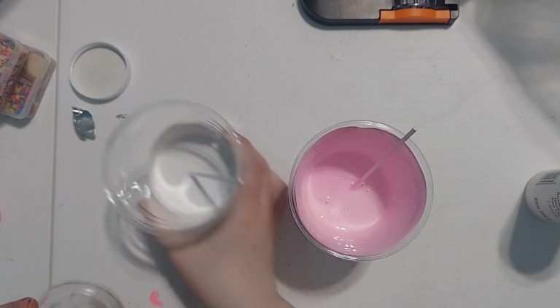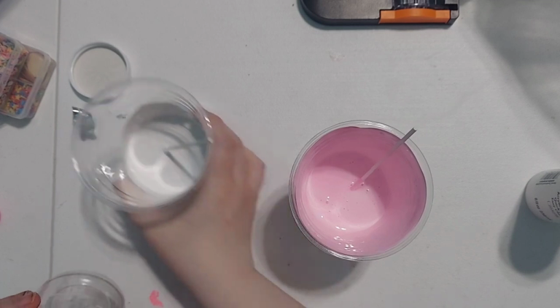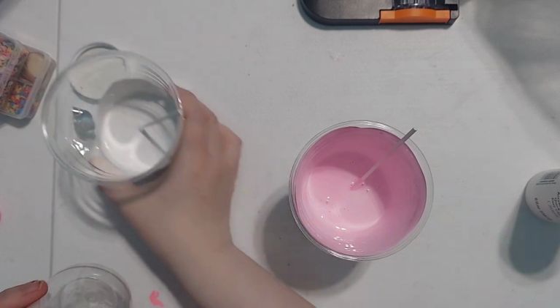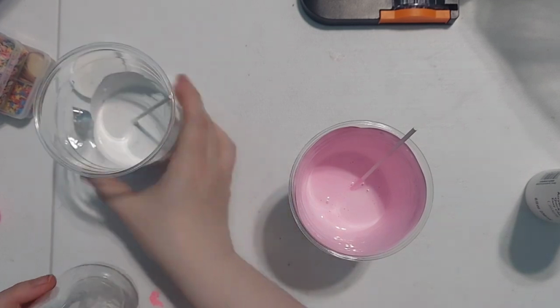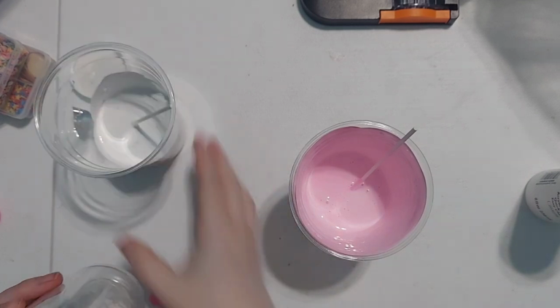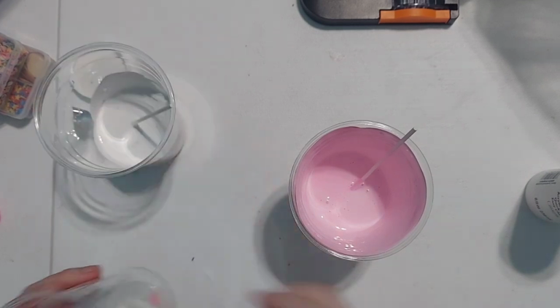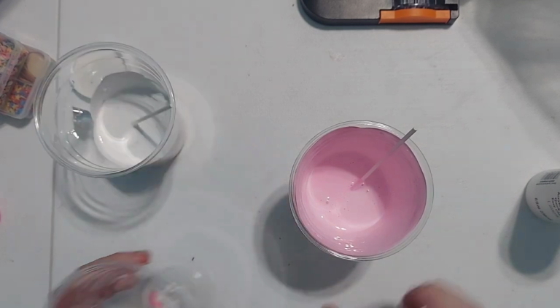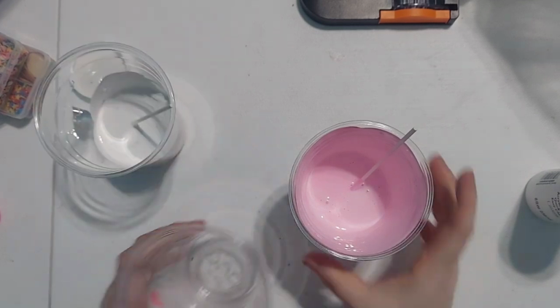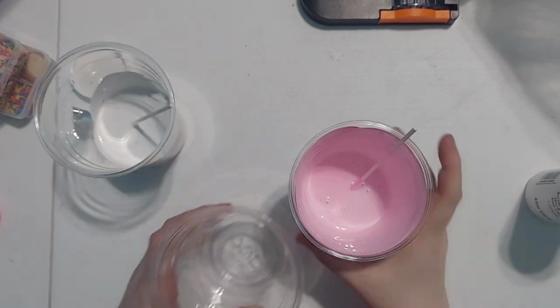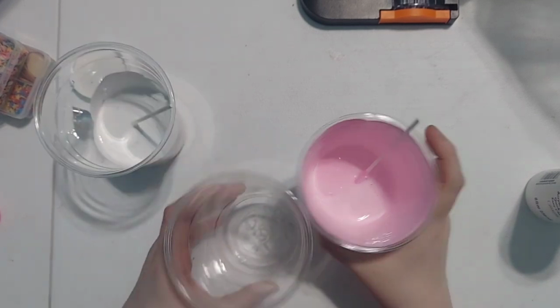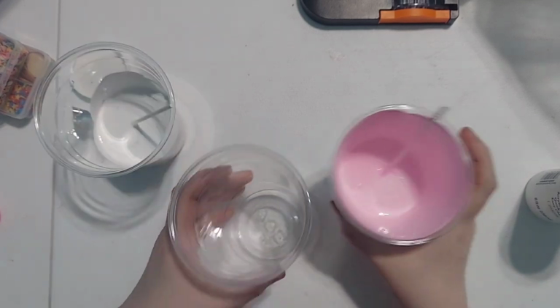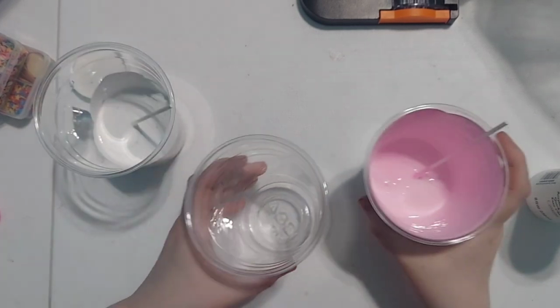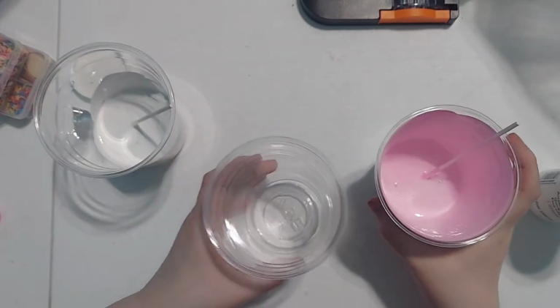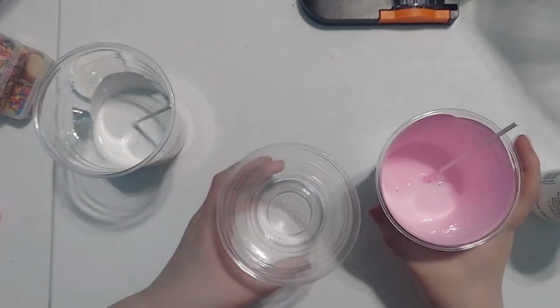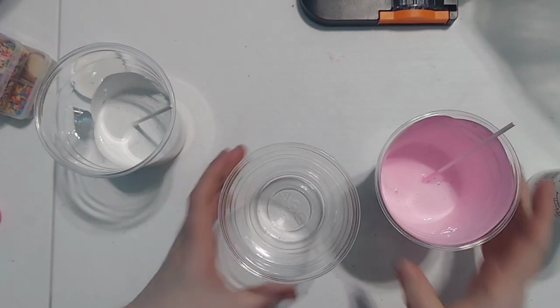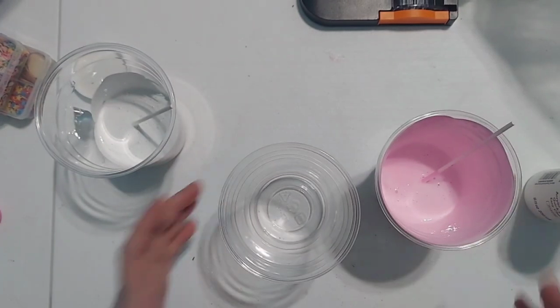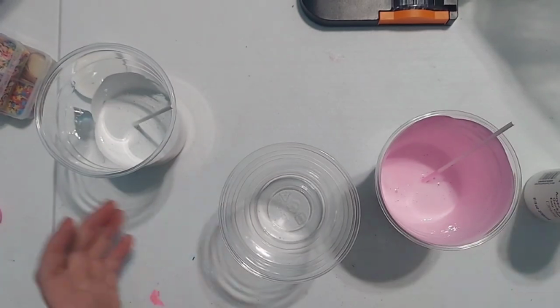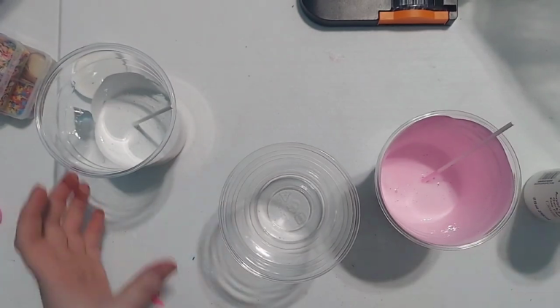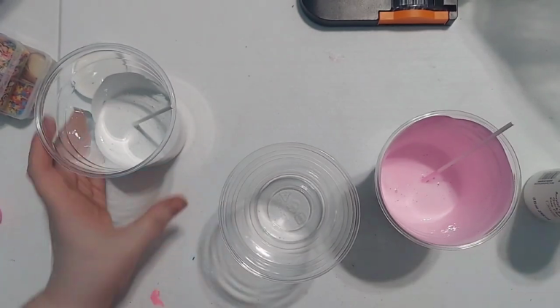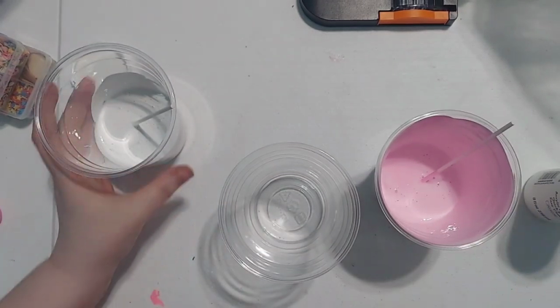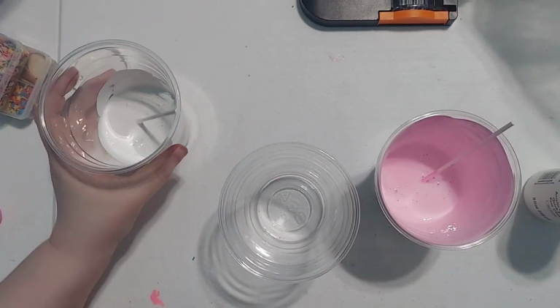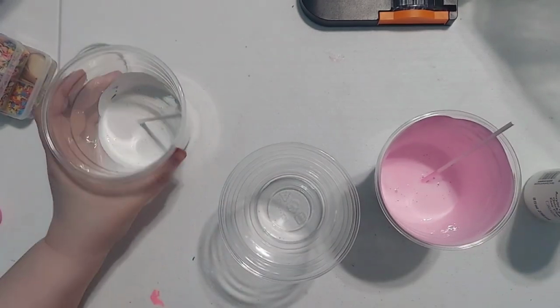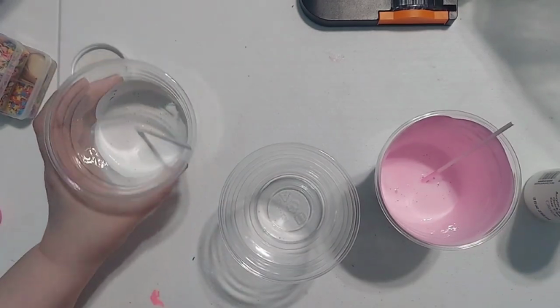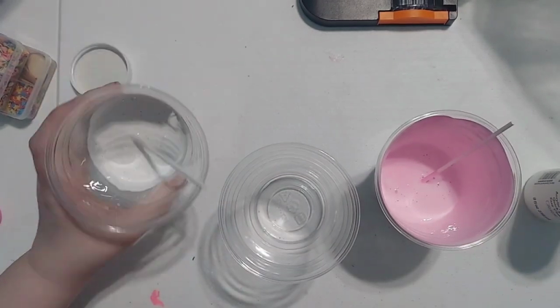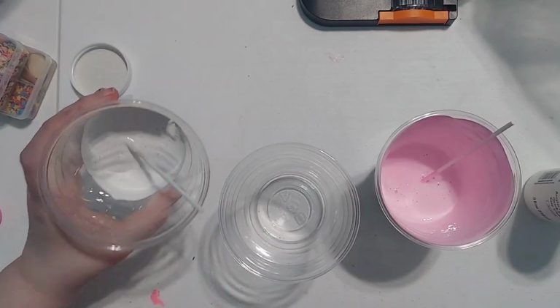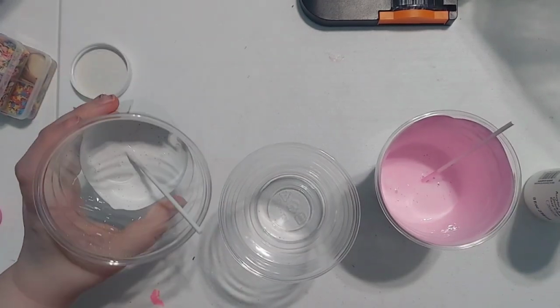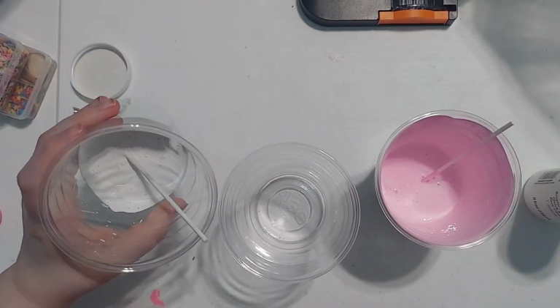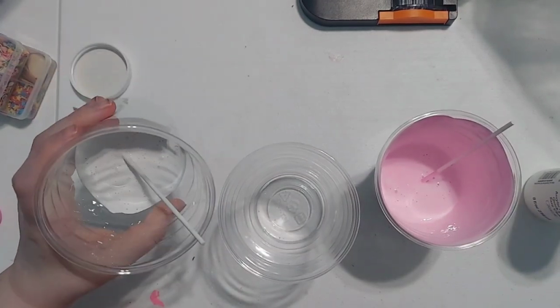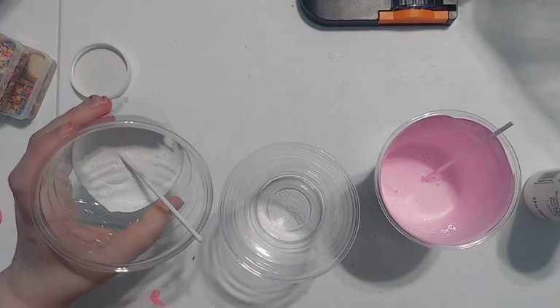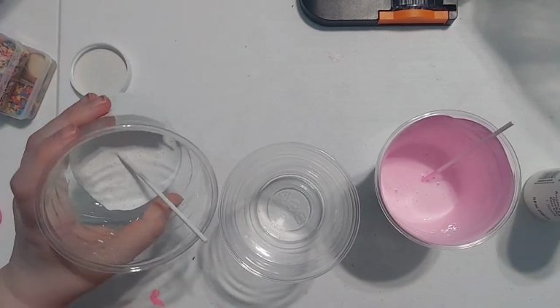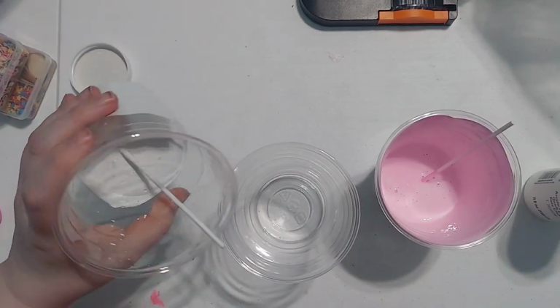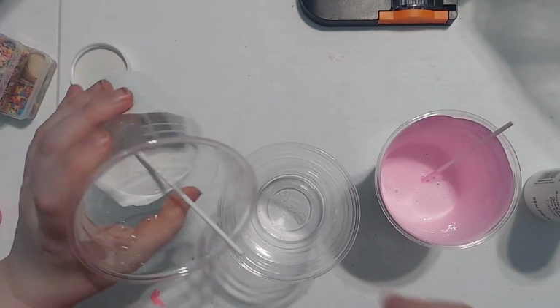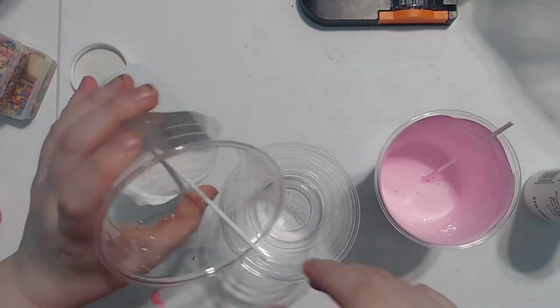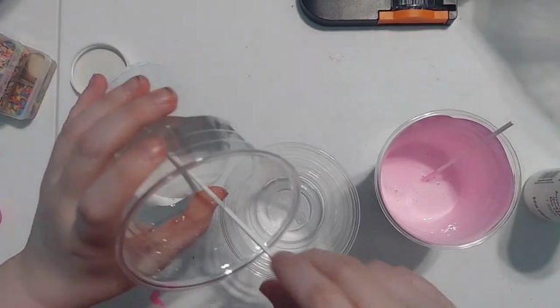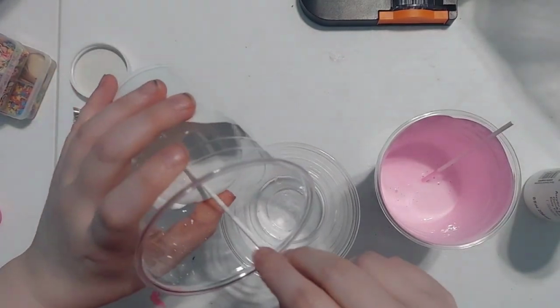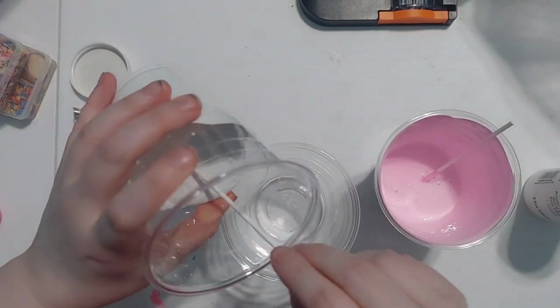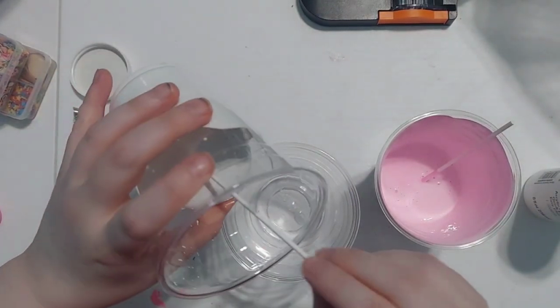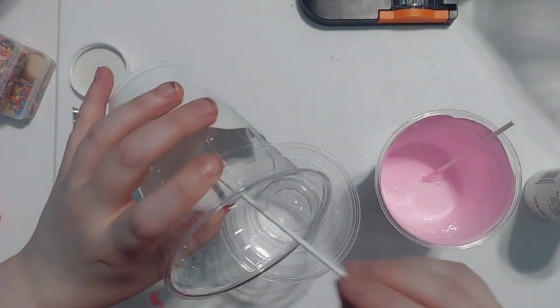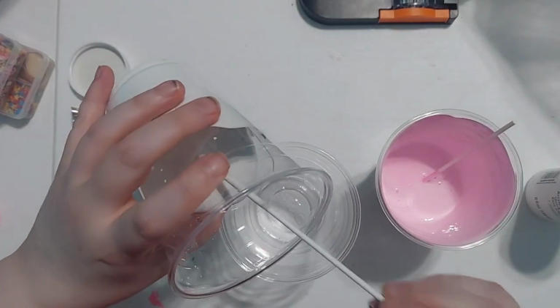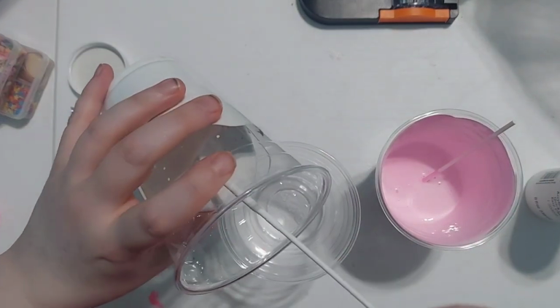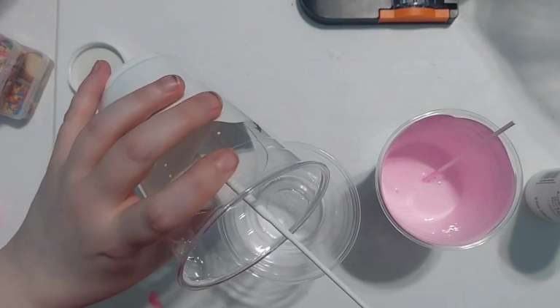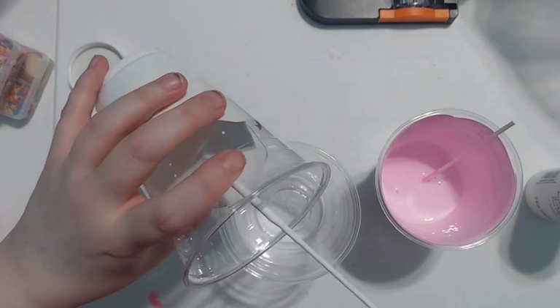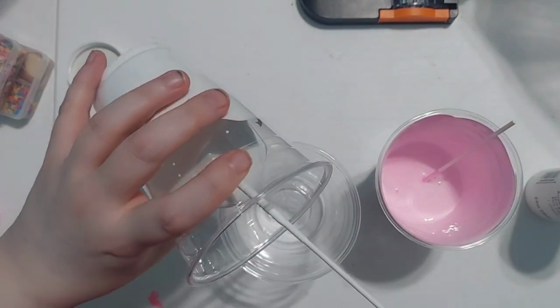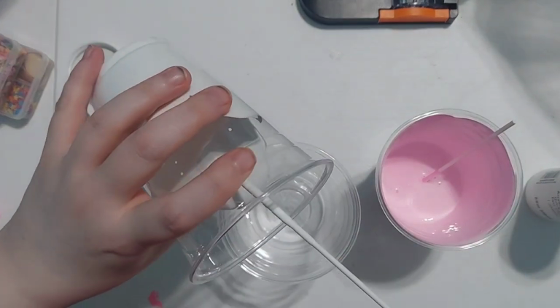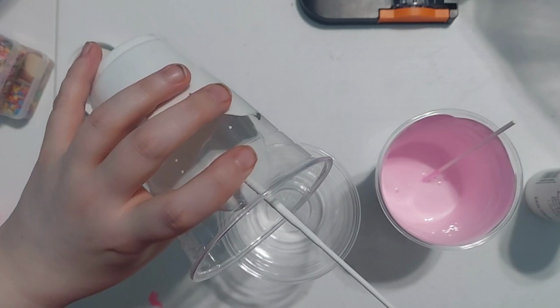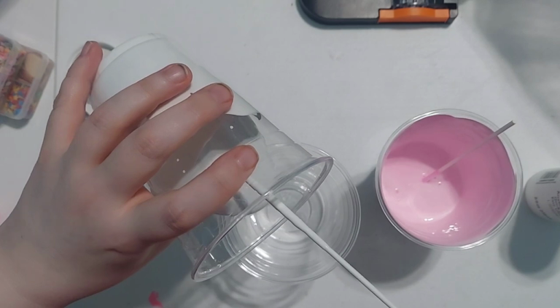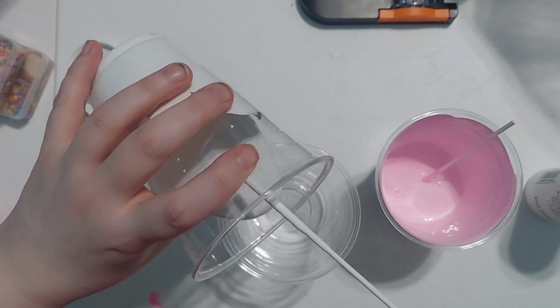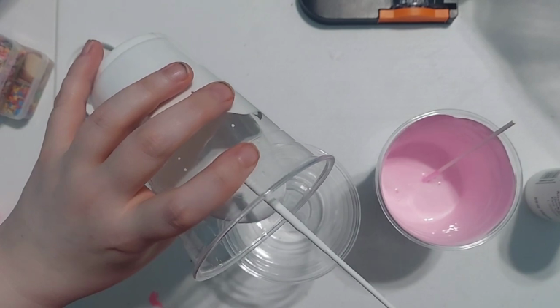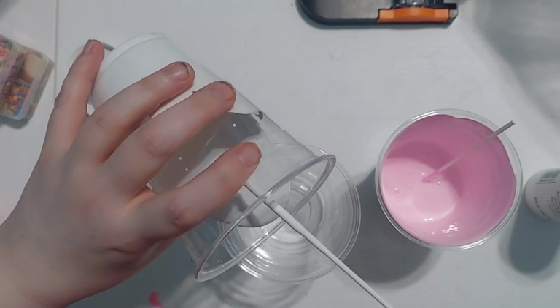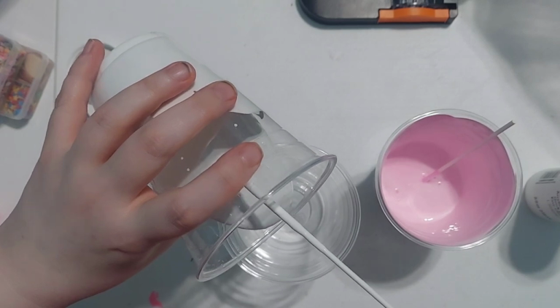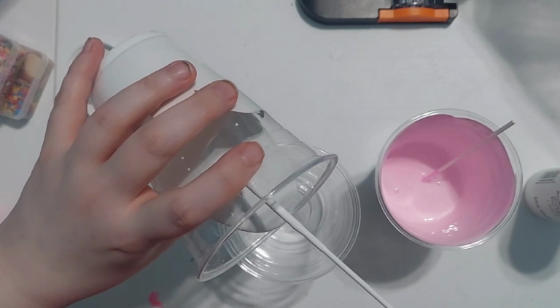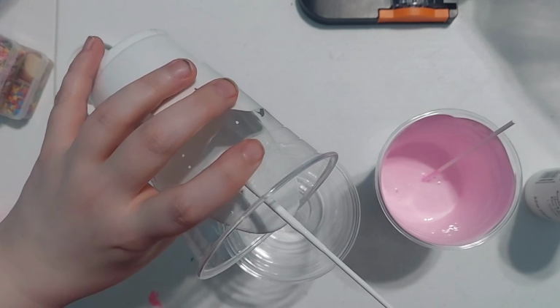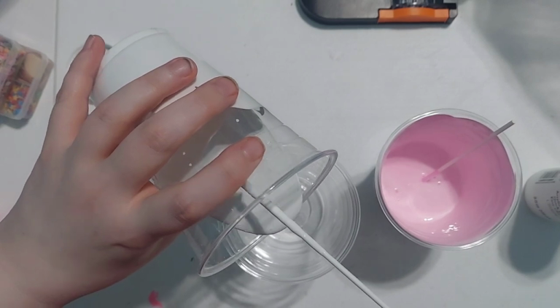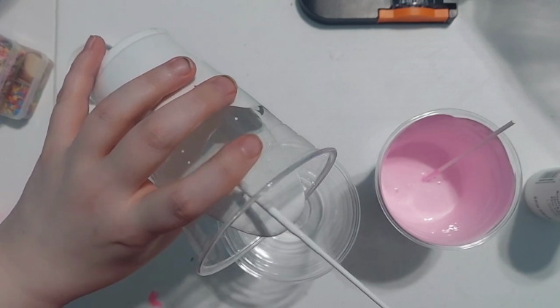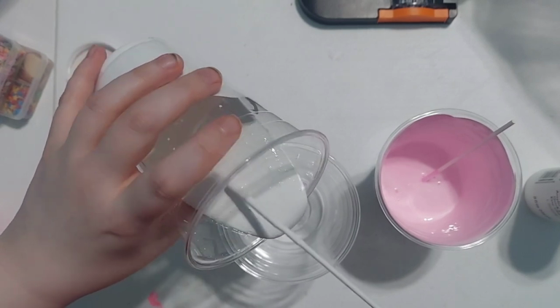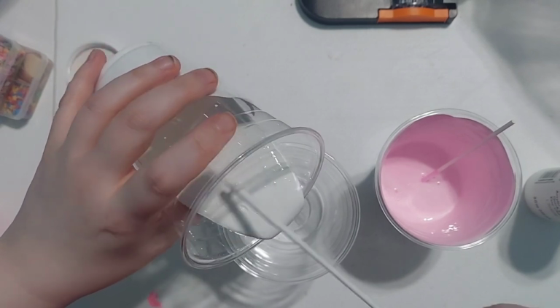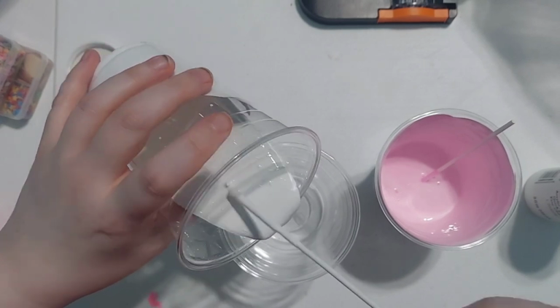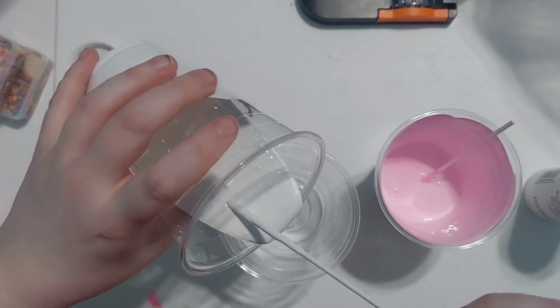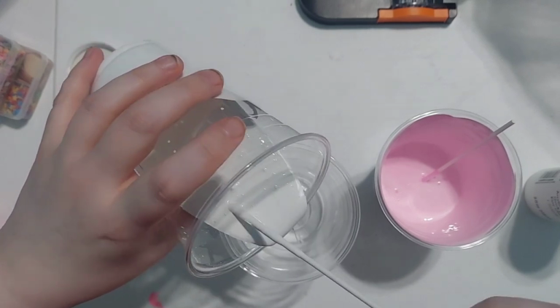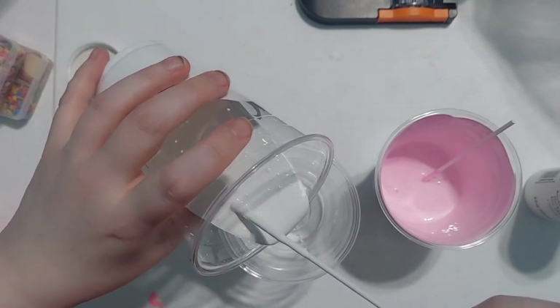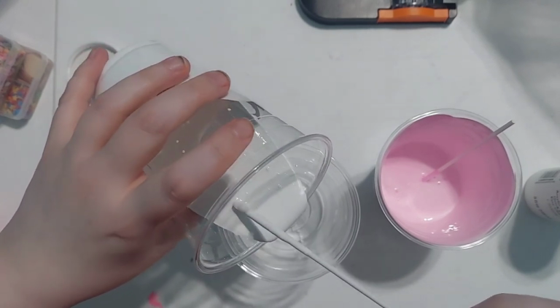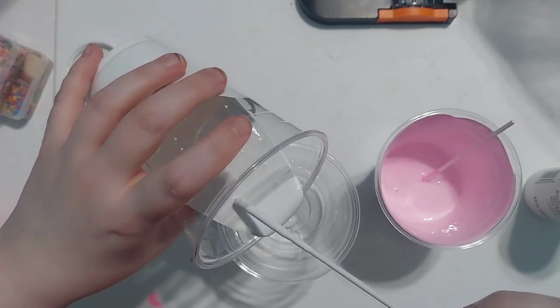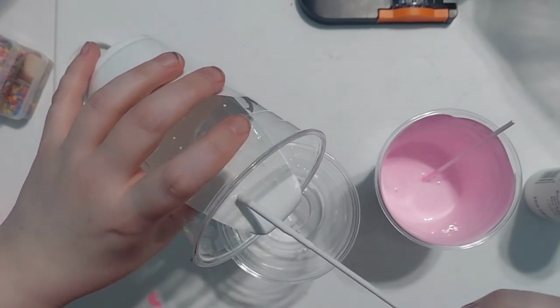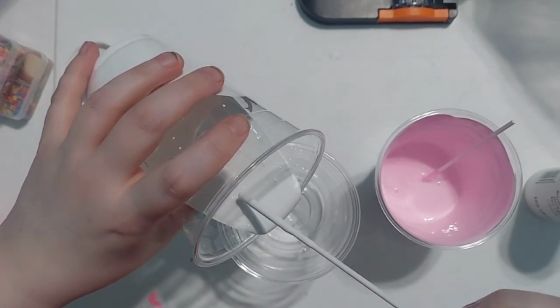To get the right consistency, you're going to want to mix half Mod Podge to paint. The best type of Mod Podge to use is the high gloss.